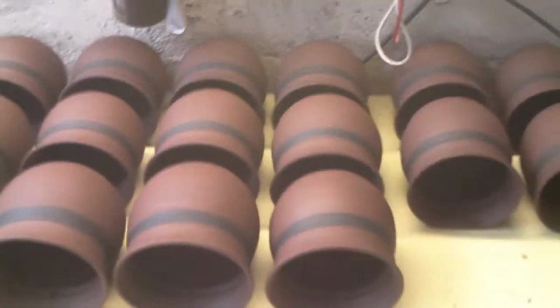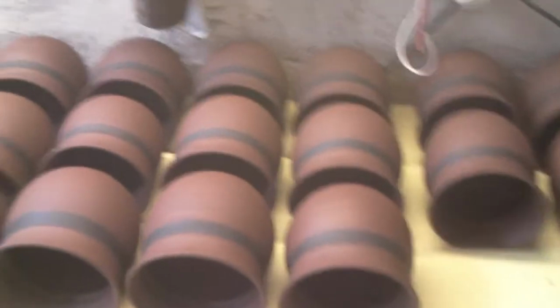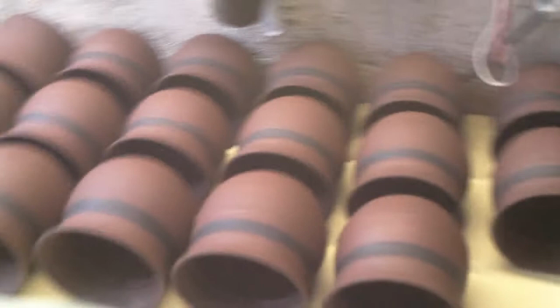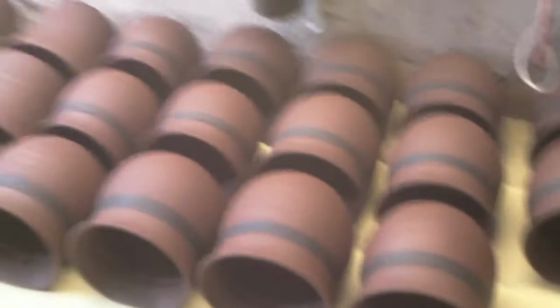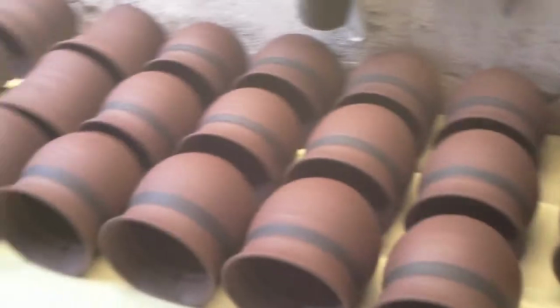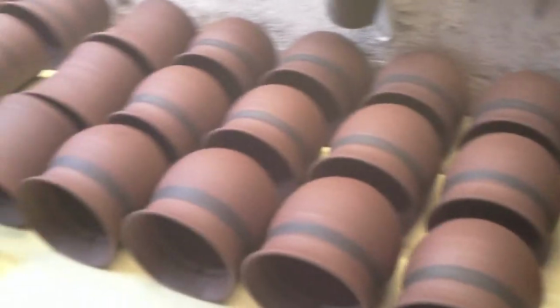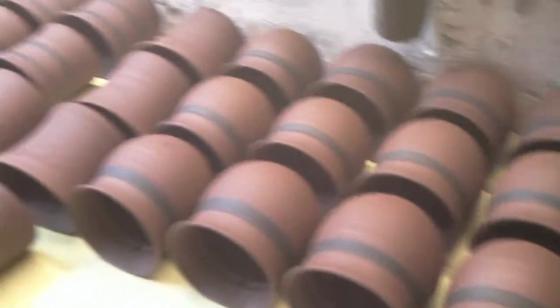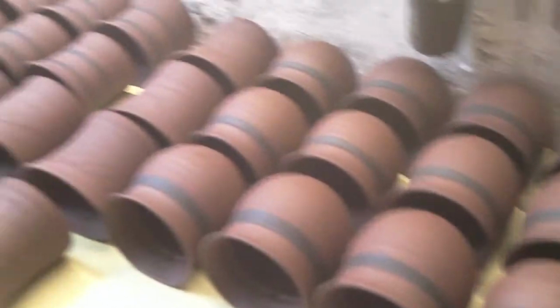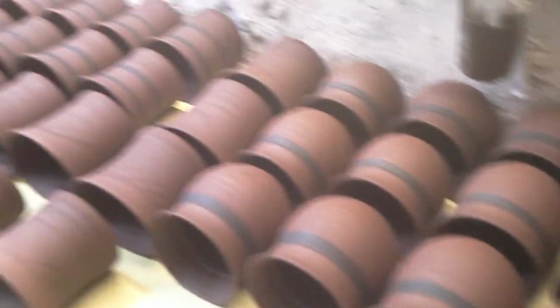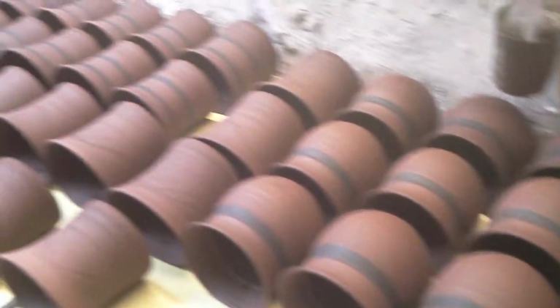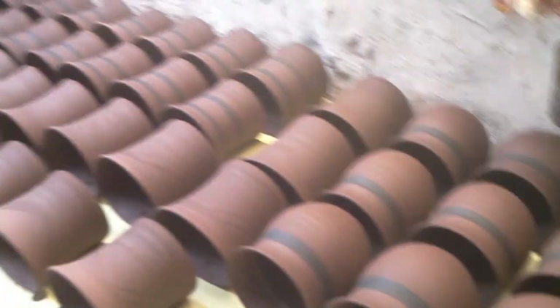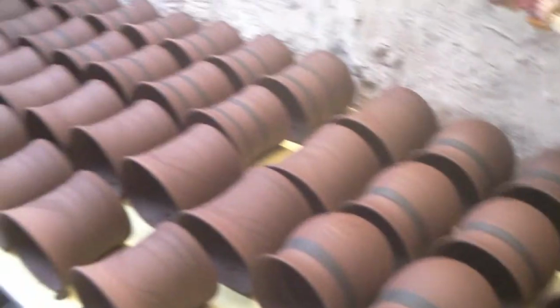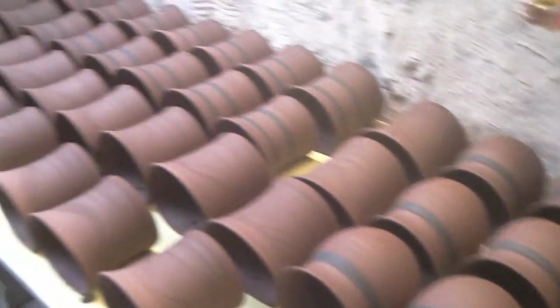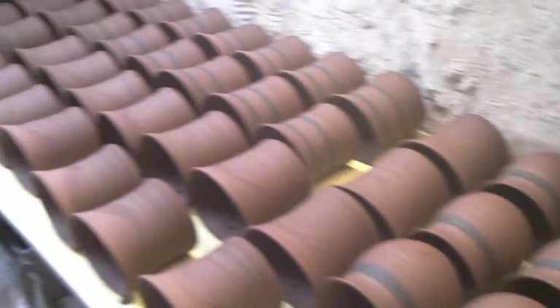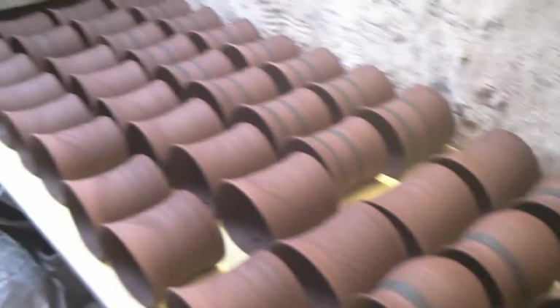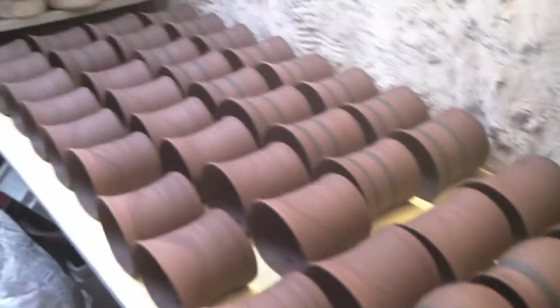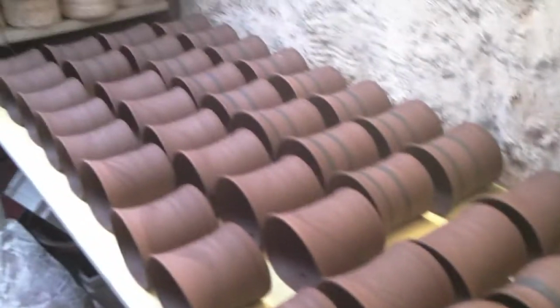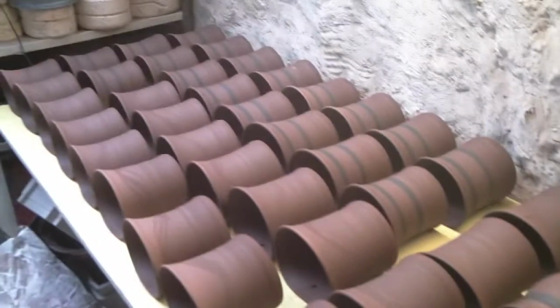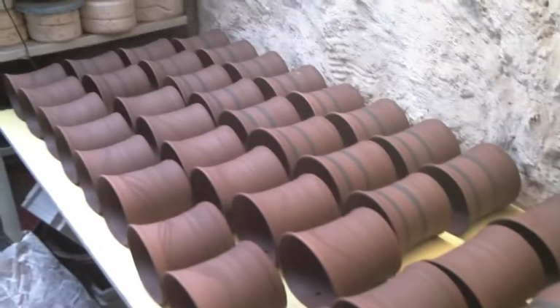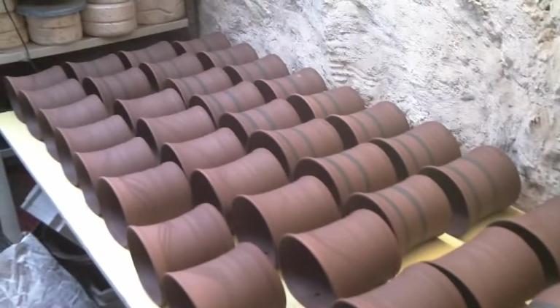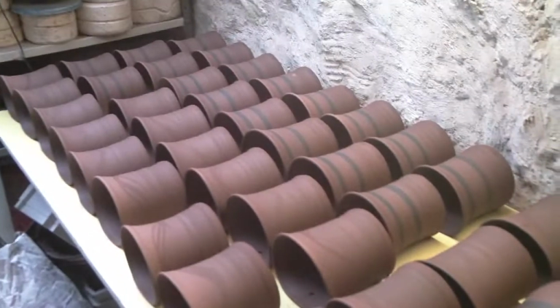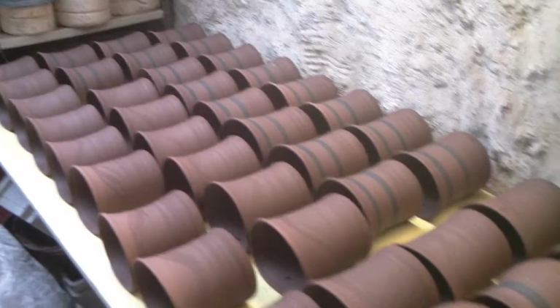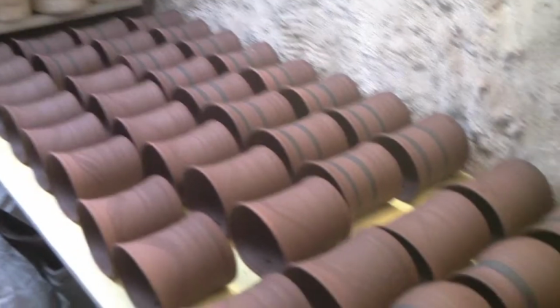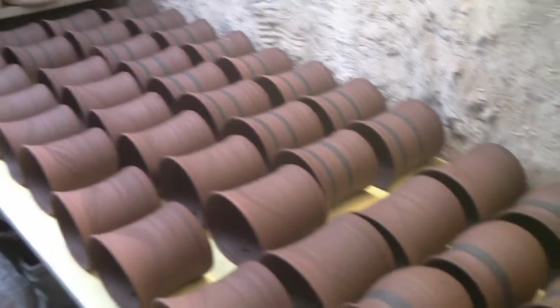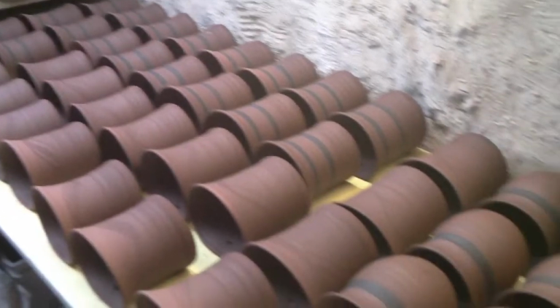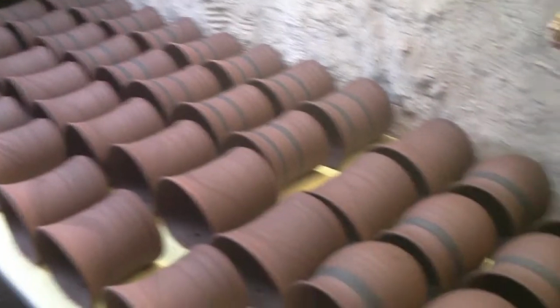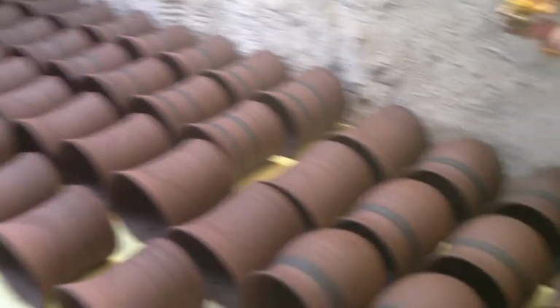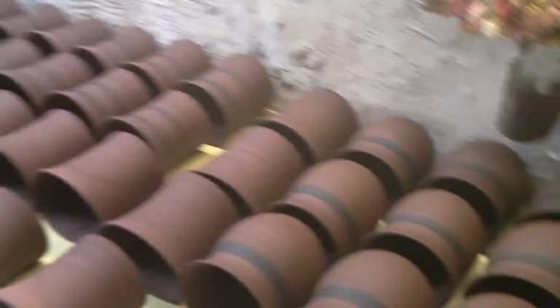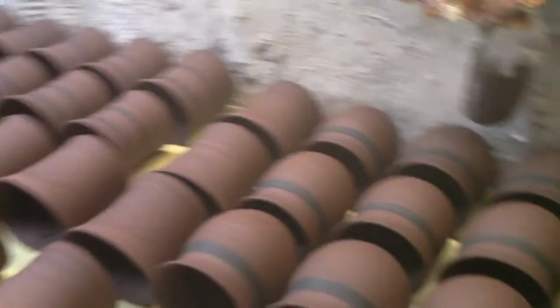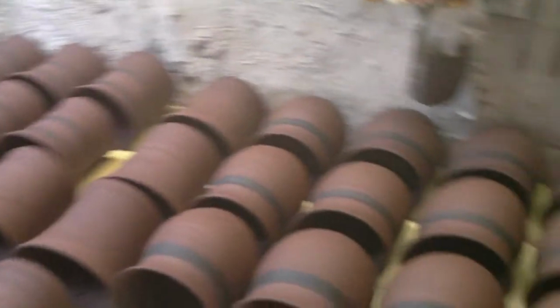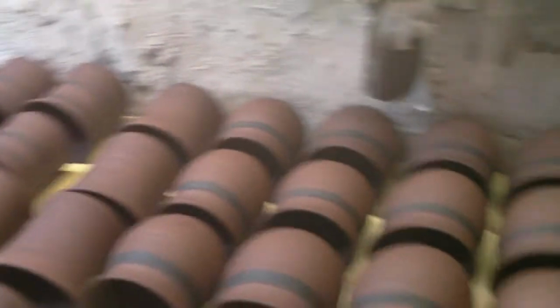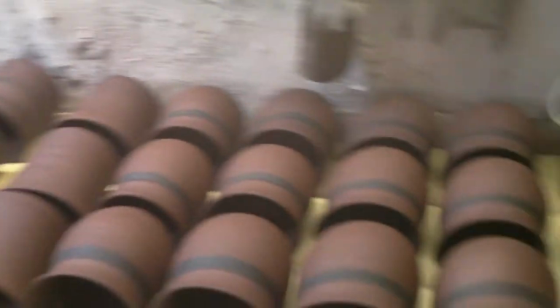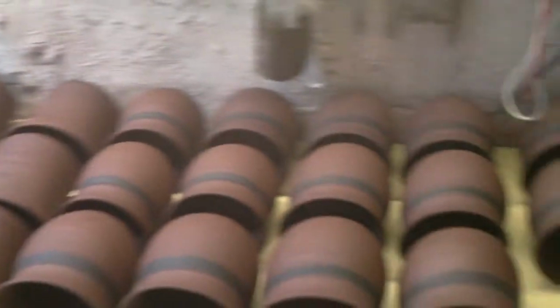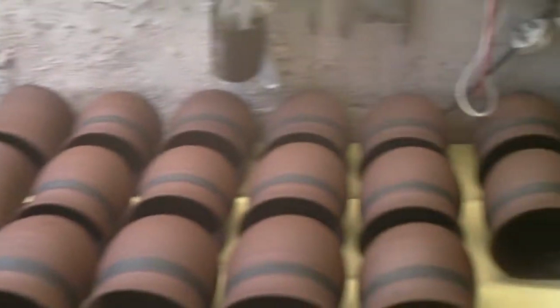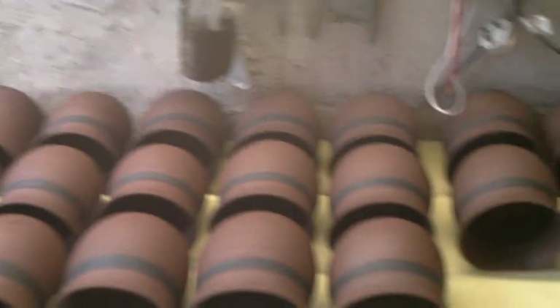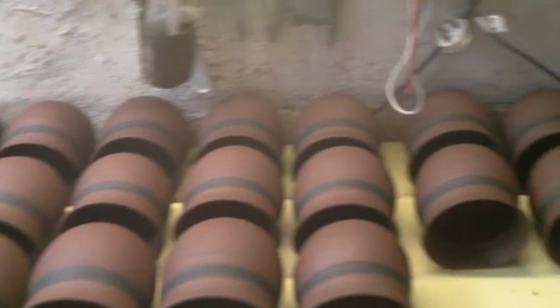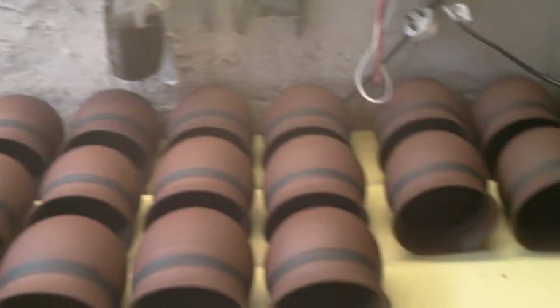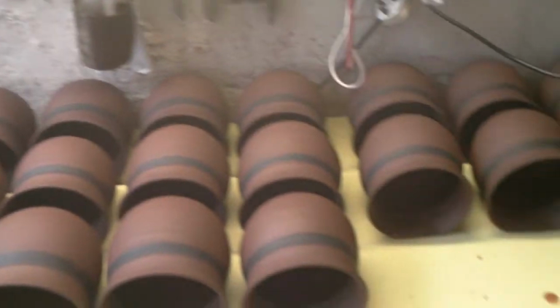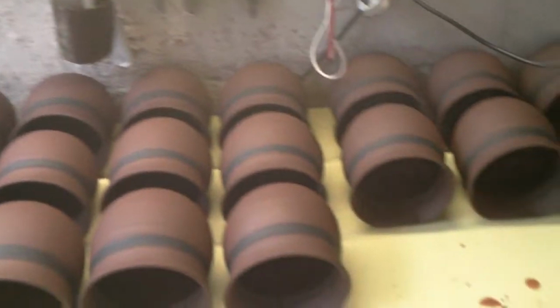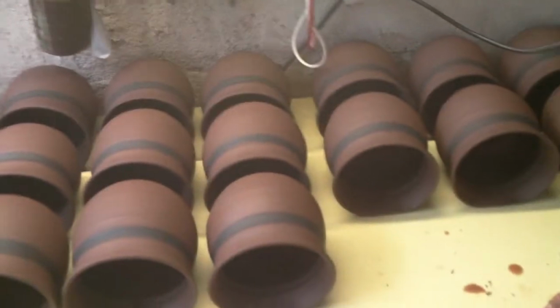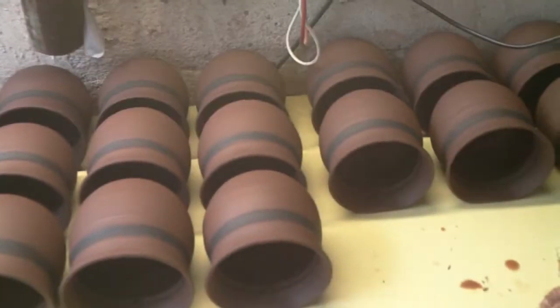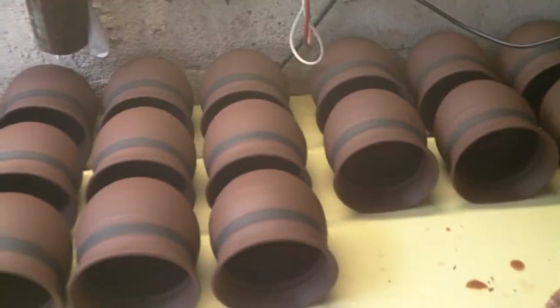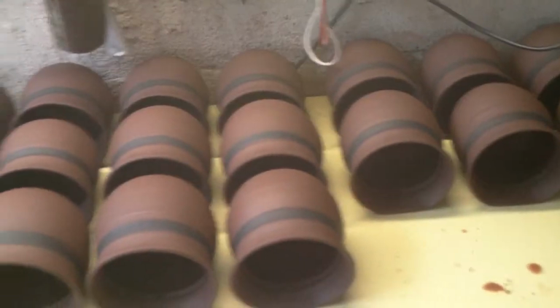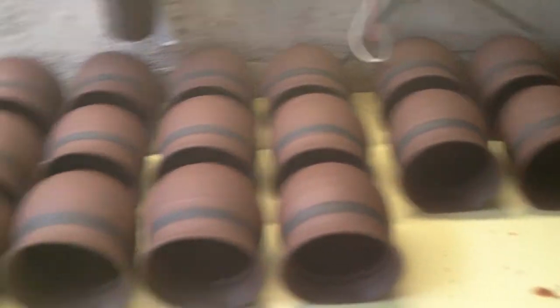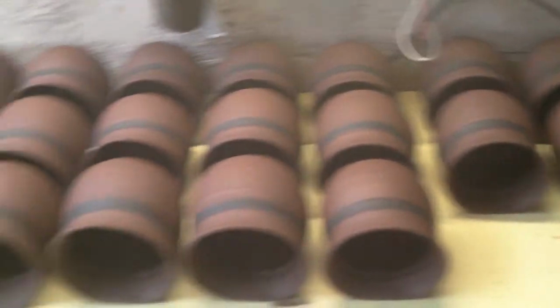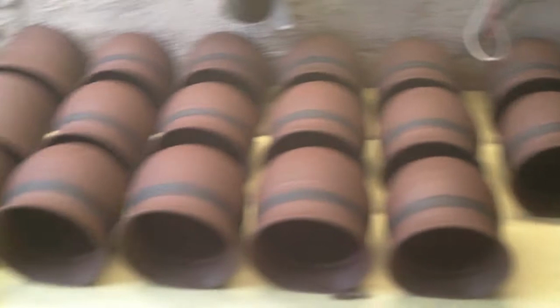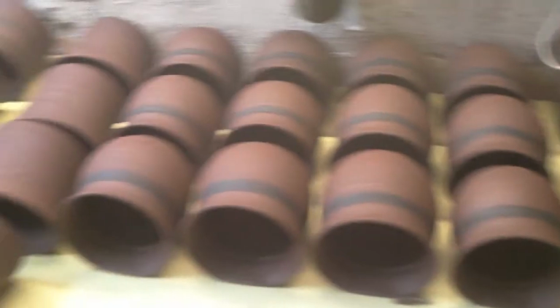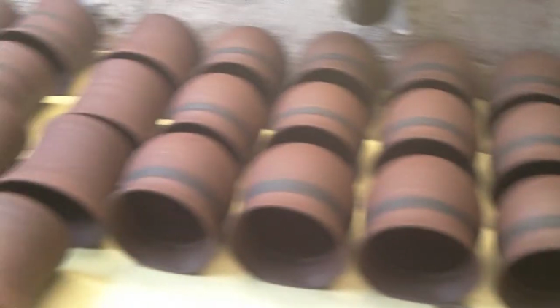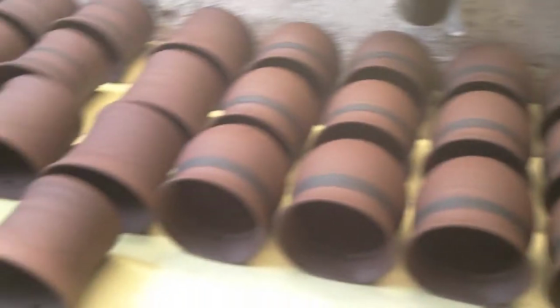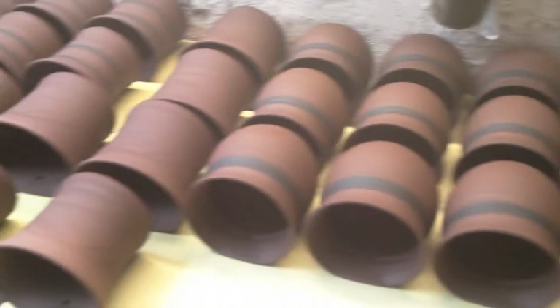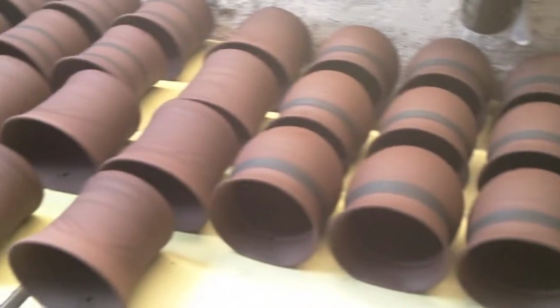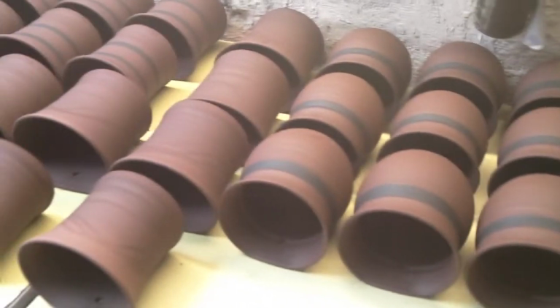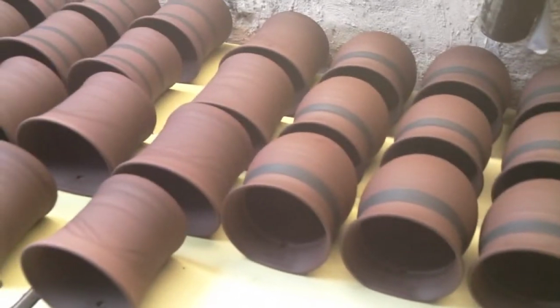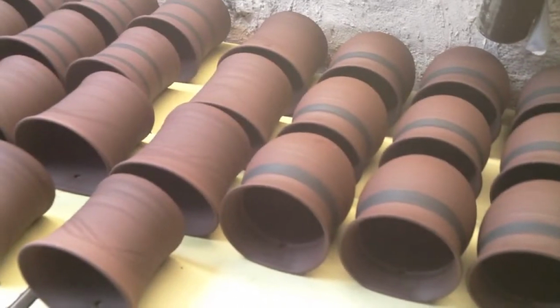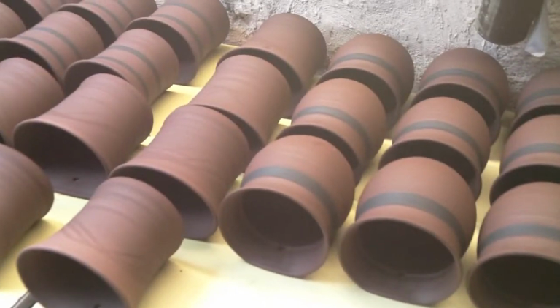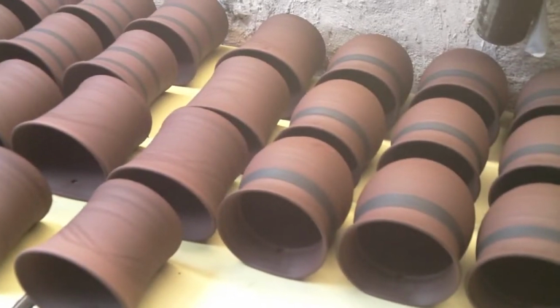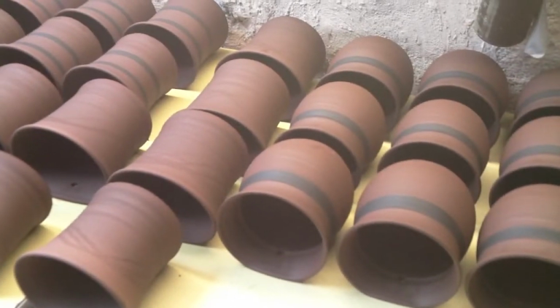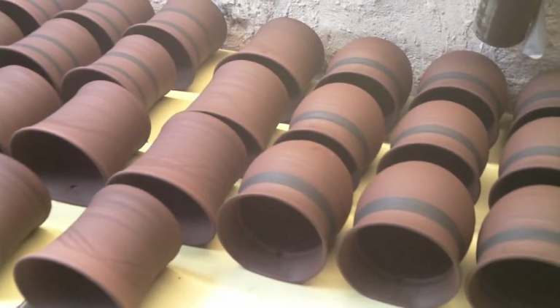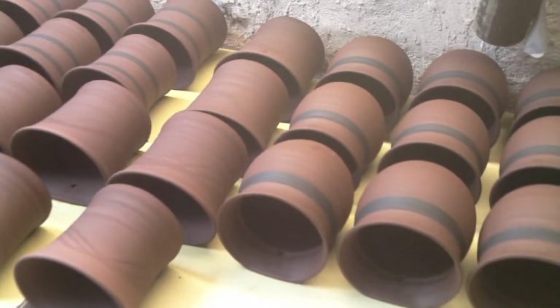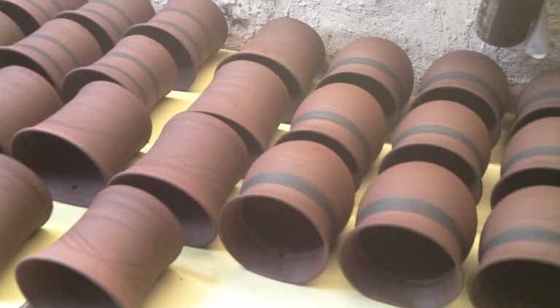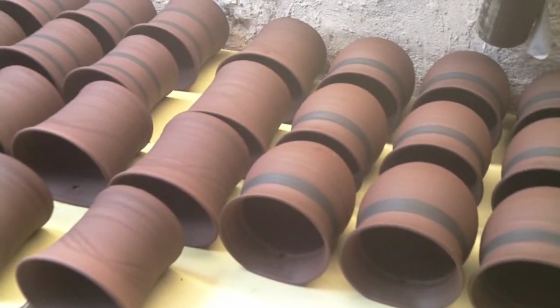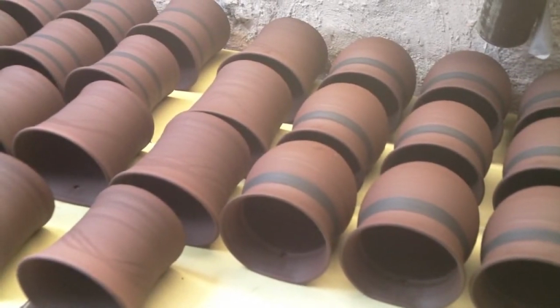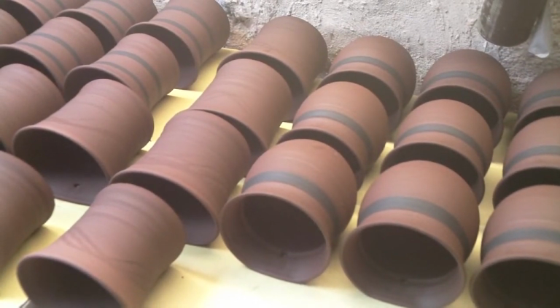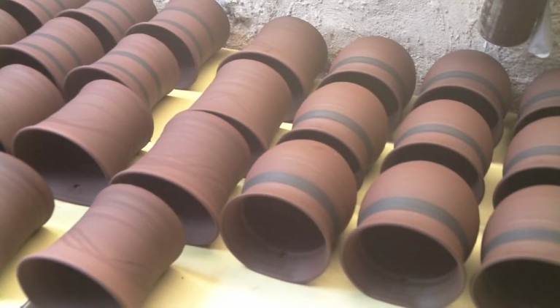And then you can hang them on the wall once they're dry. So I'm getting cracking making loads of those — that's what I'm doing this week.